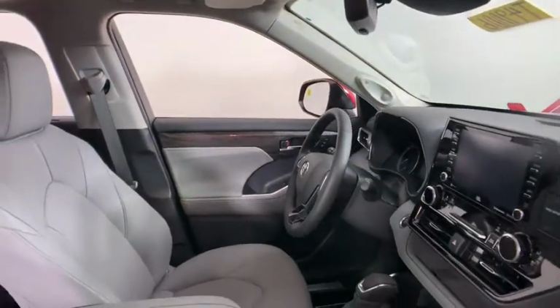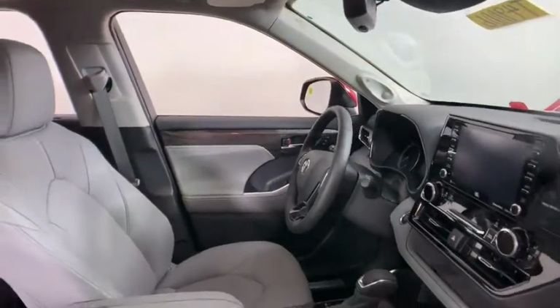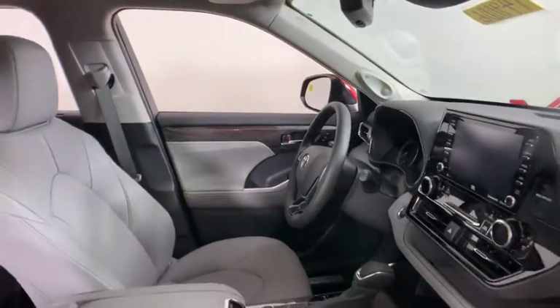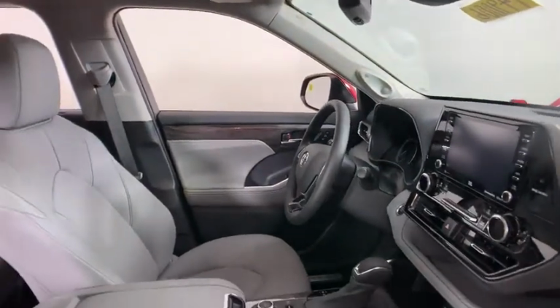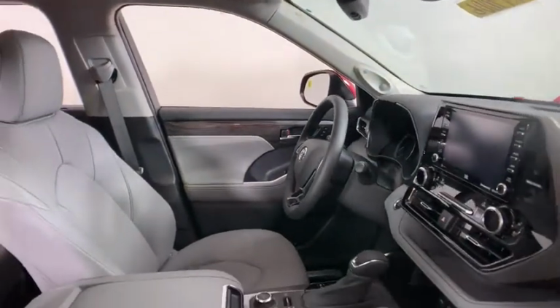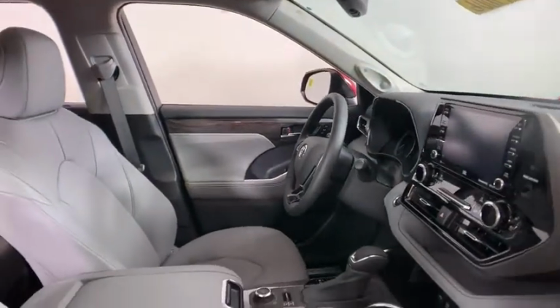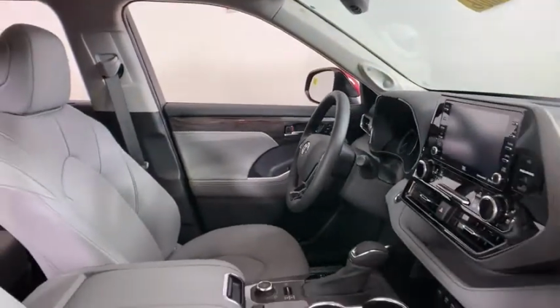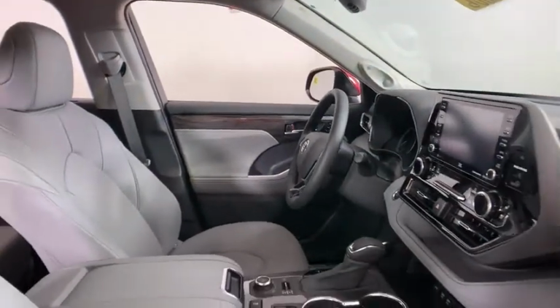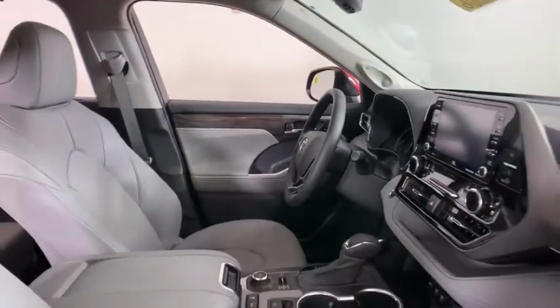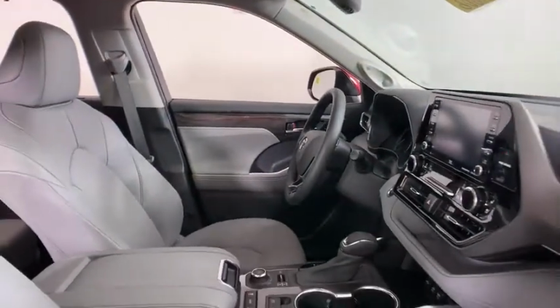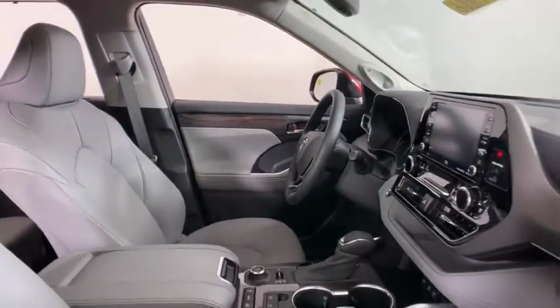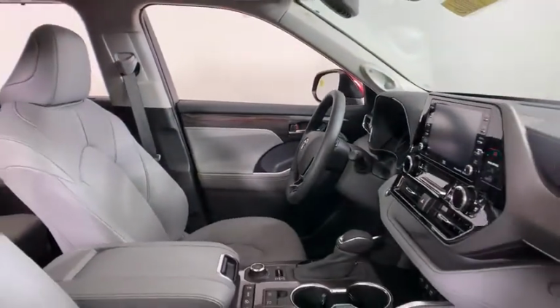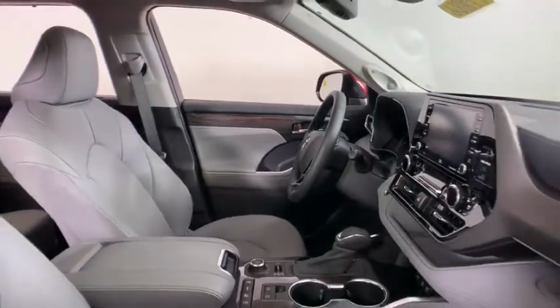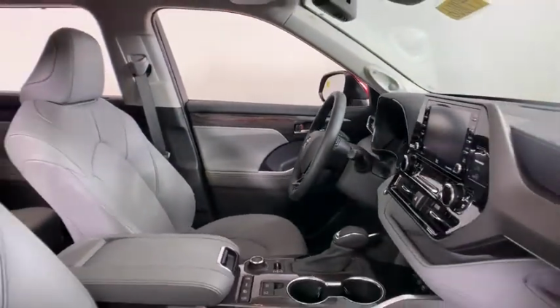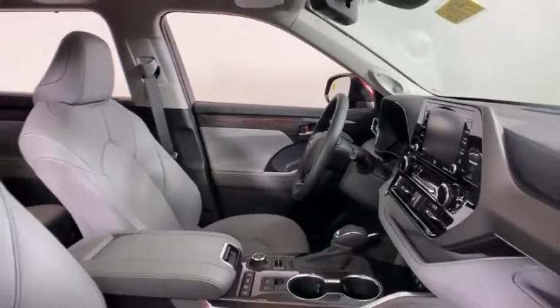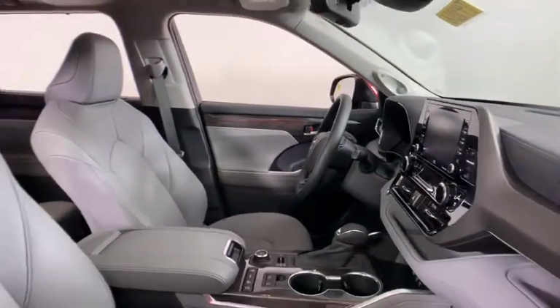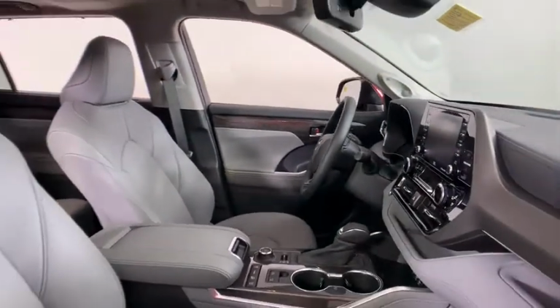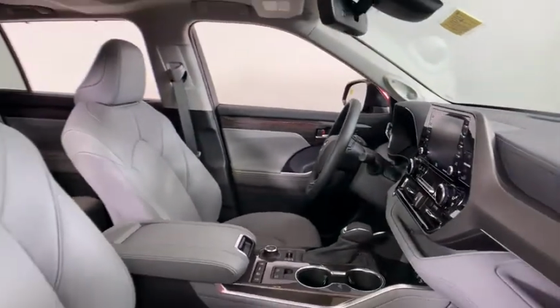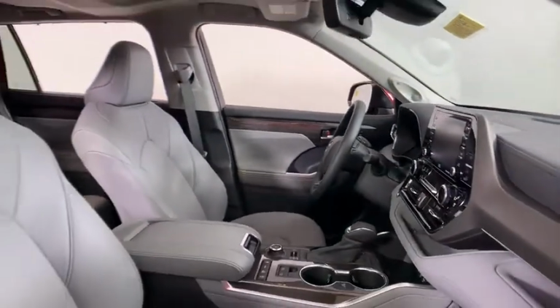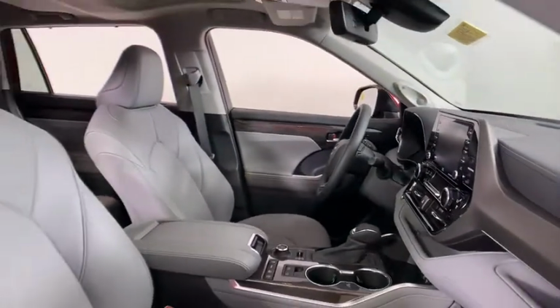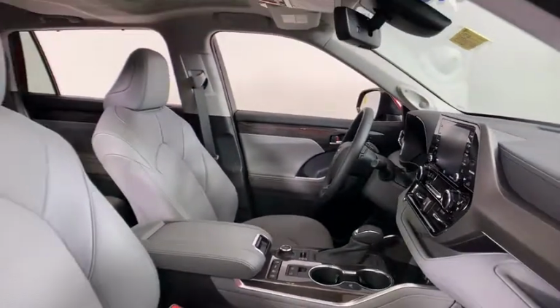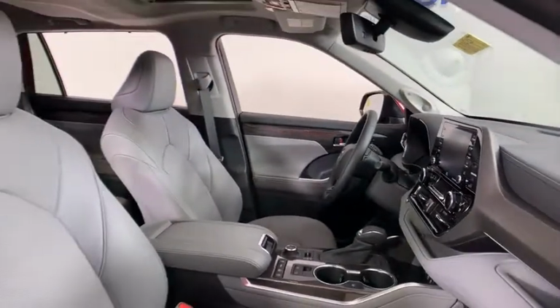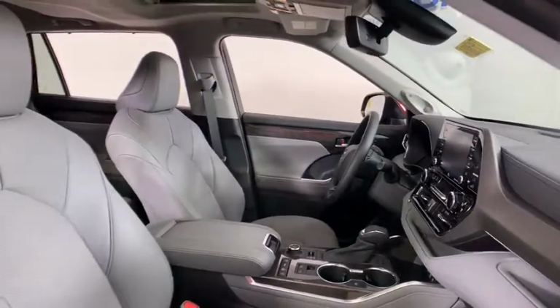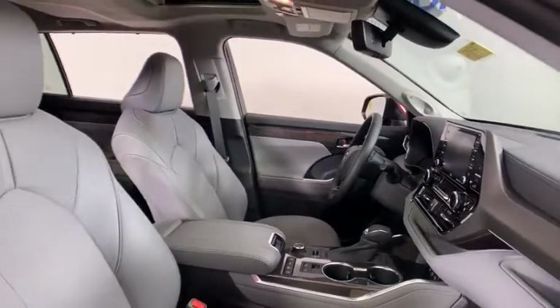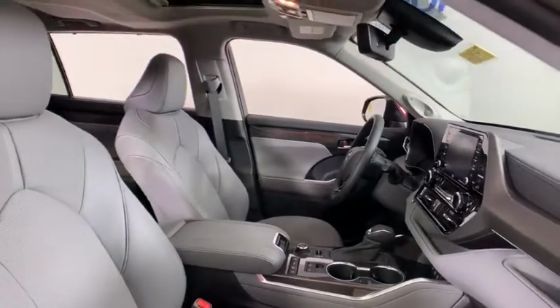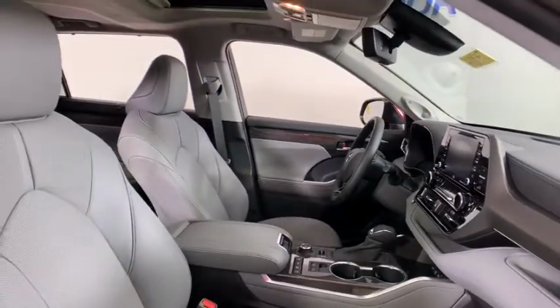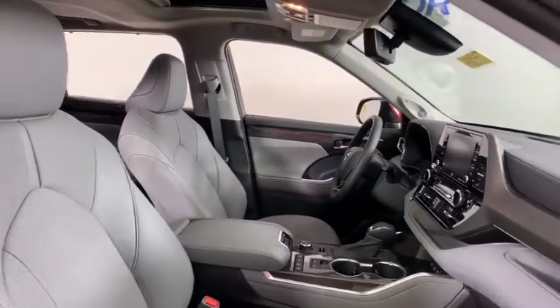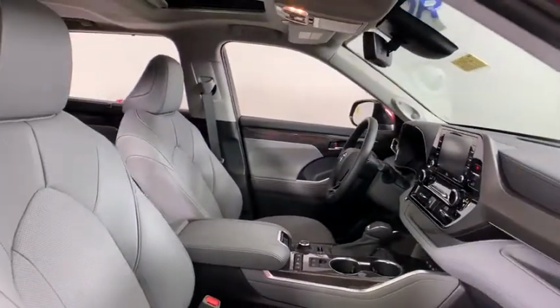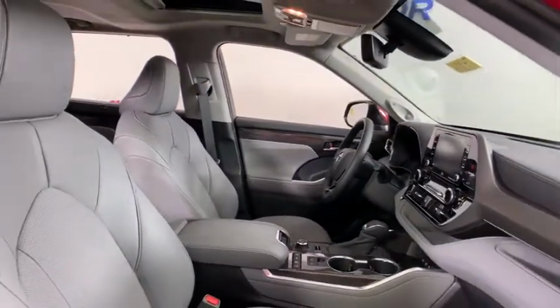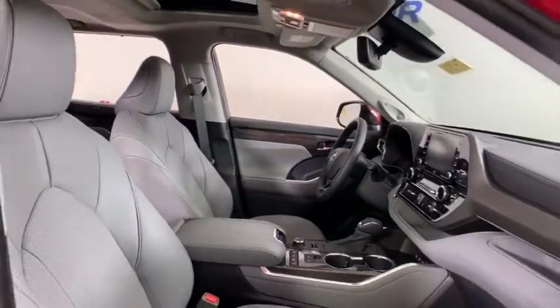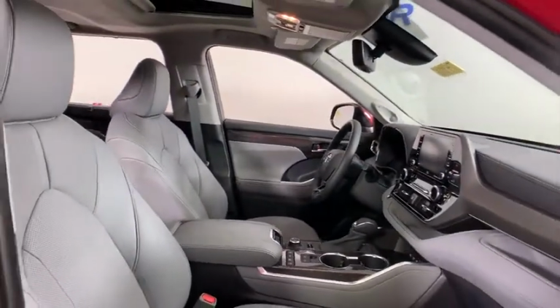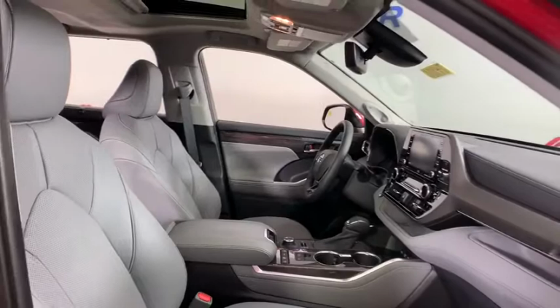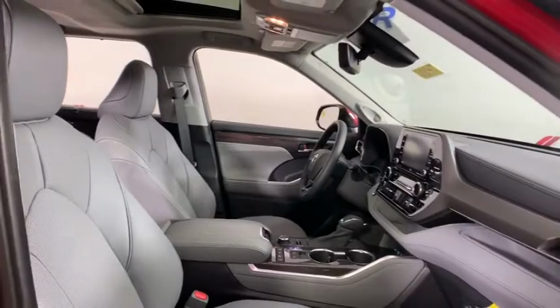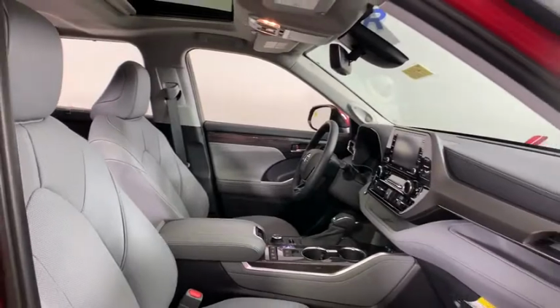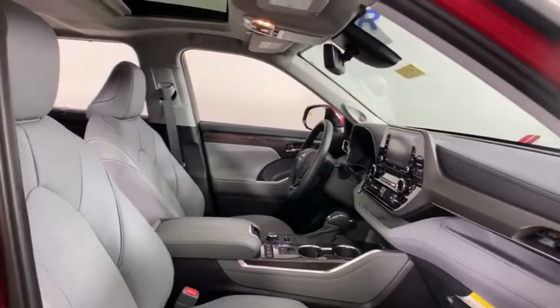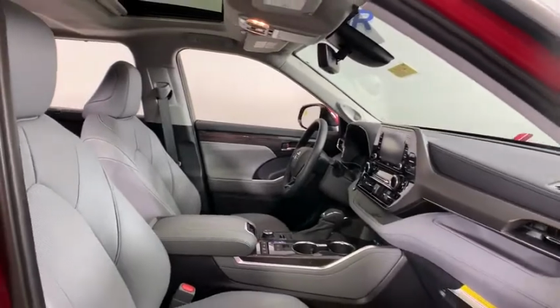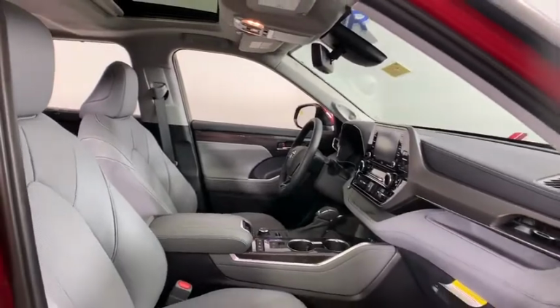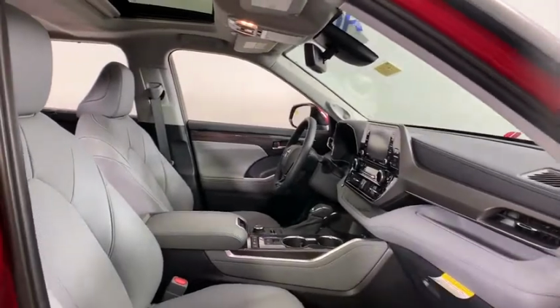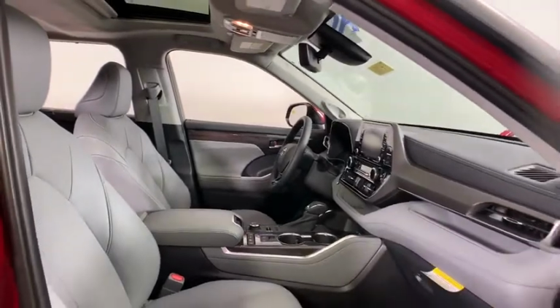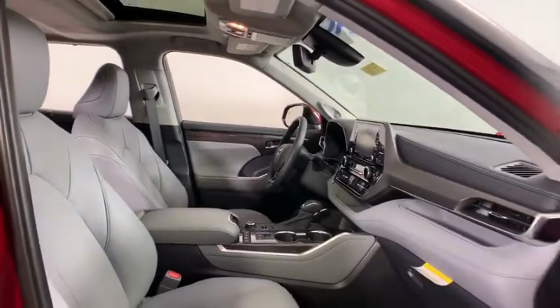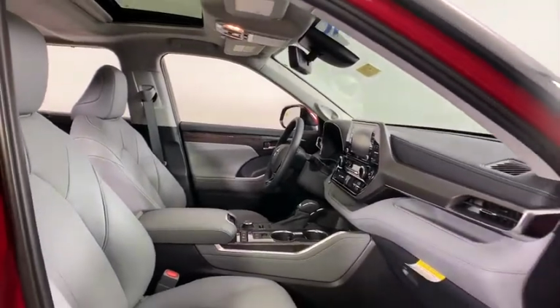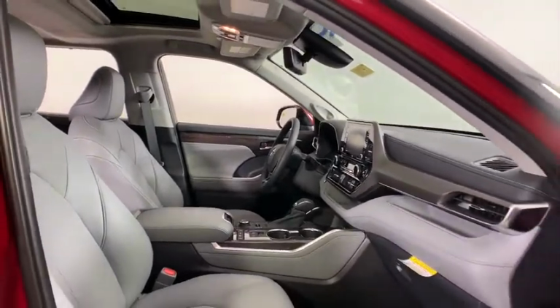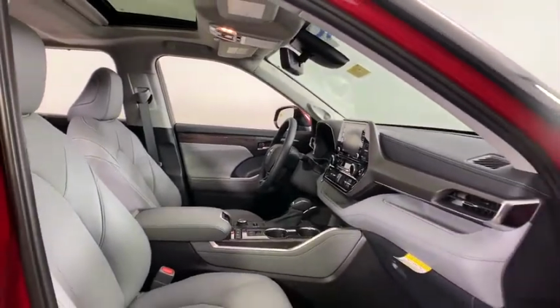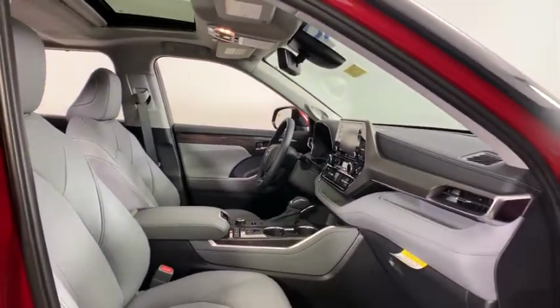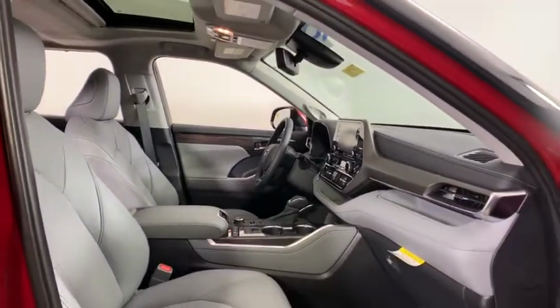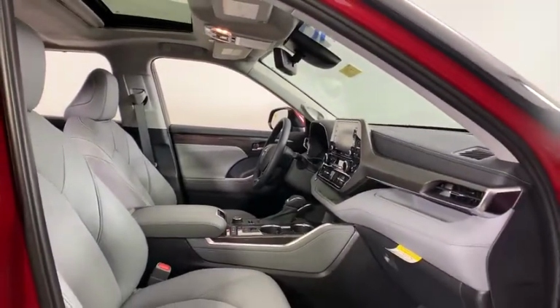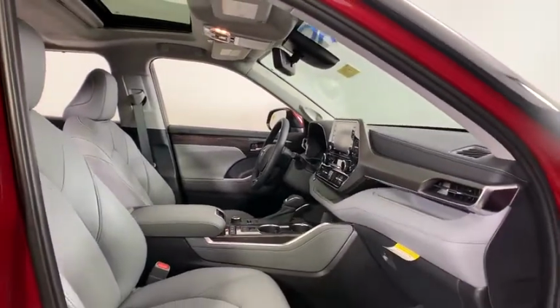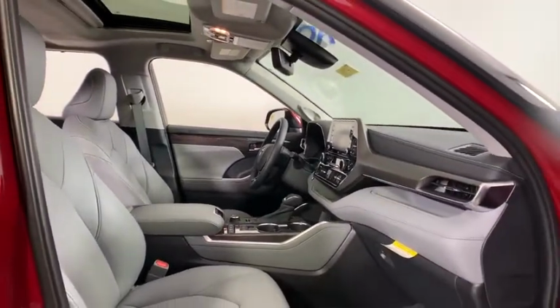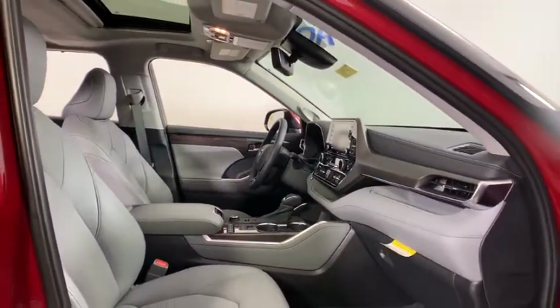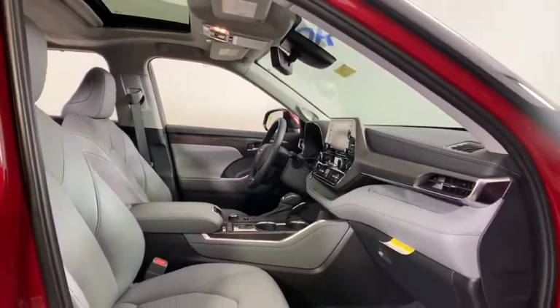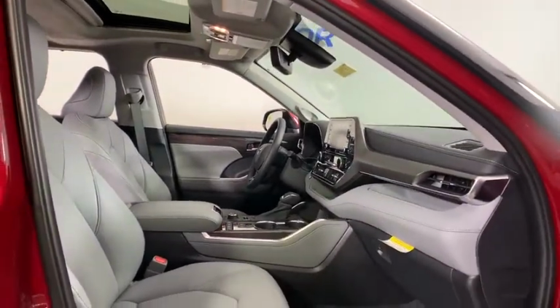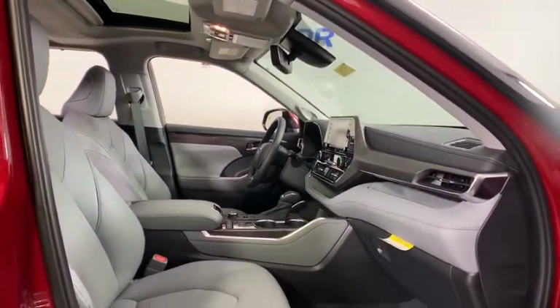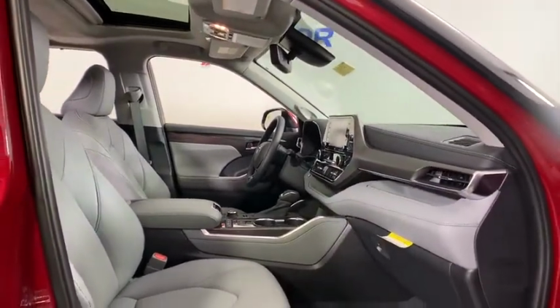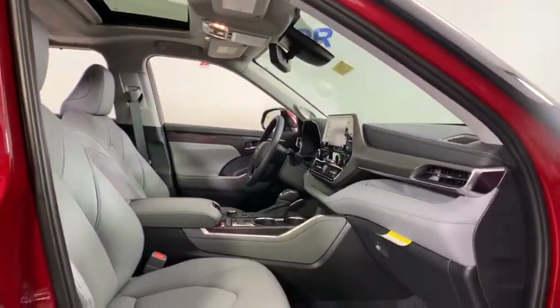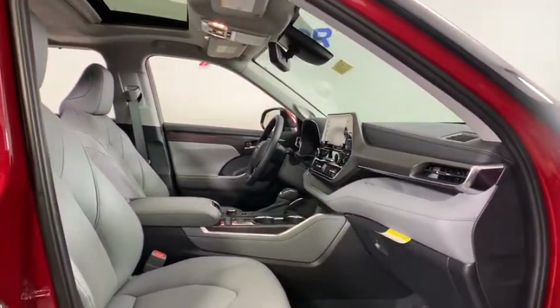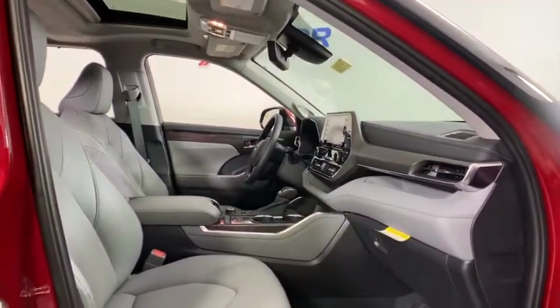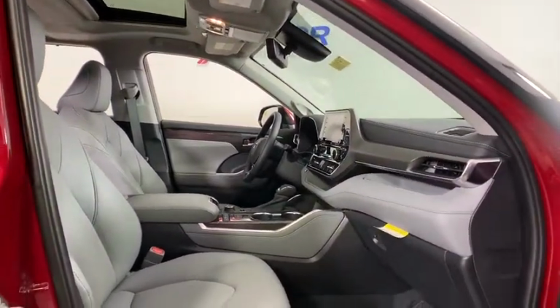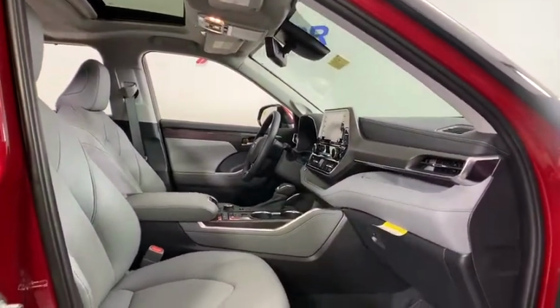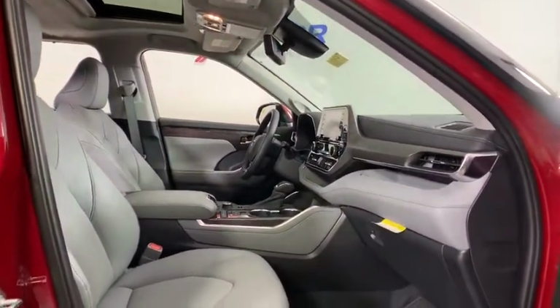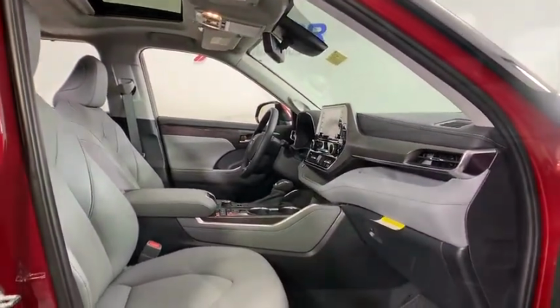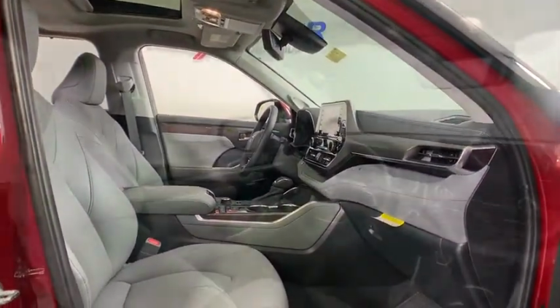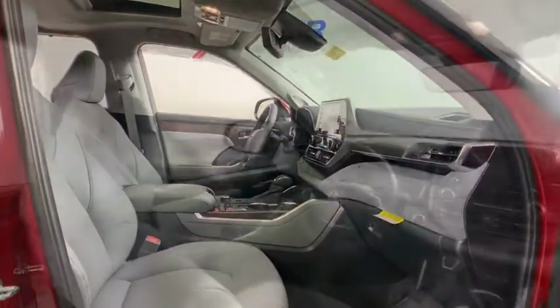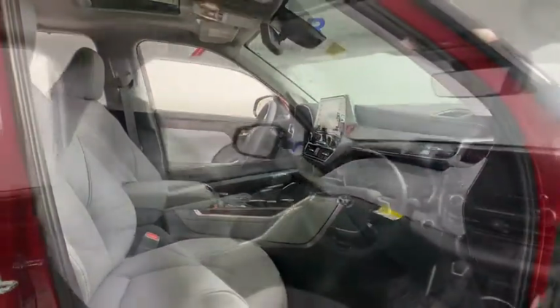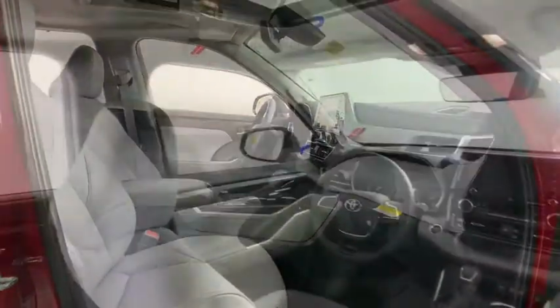Power windows, heated front seats, rear window defroster, trip computer, power moonroof, brake assist, leather seats.